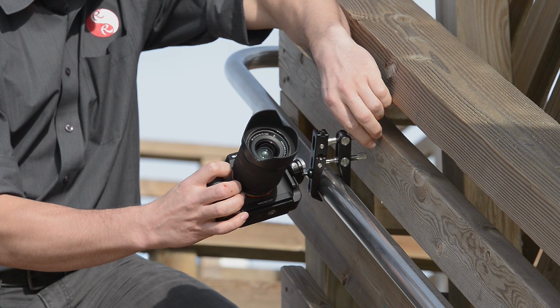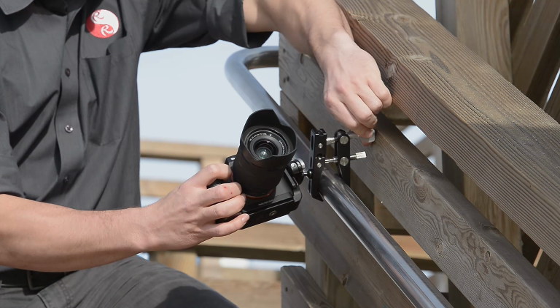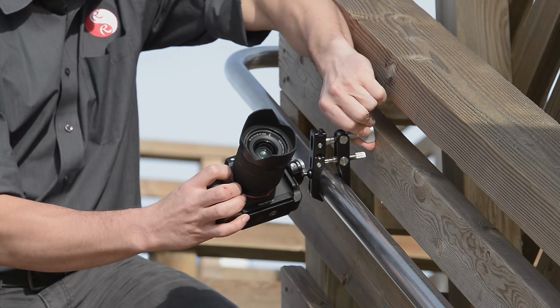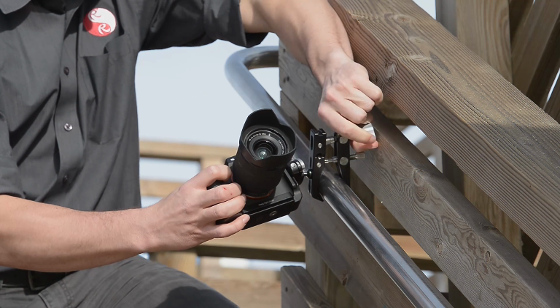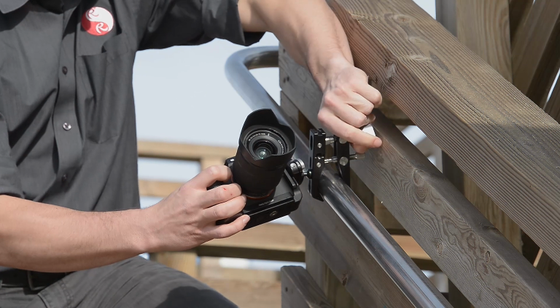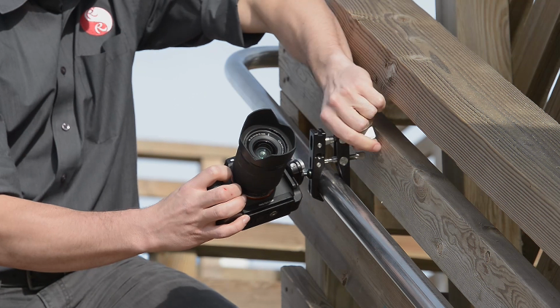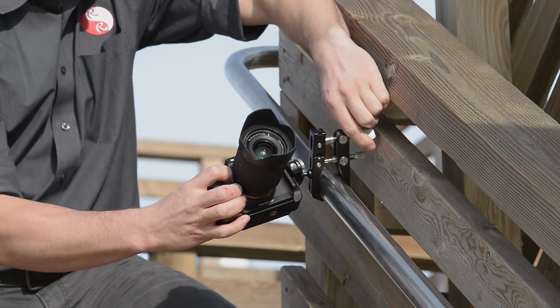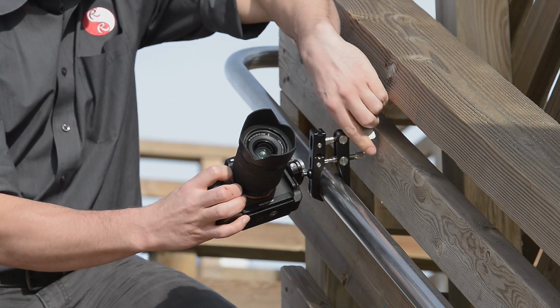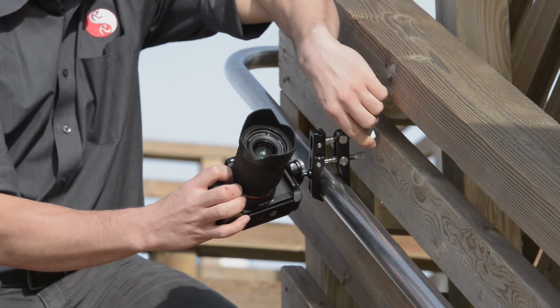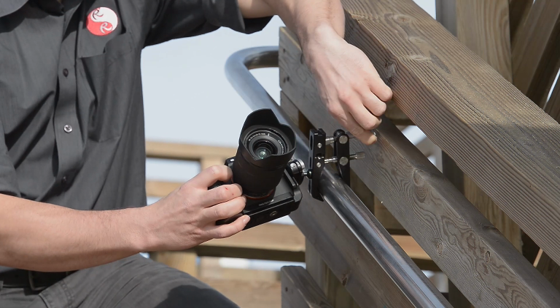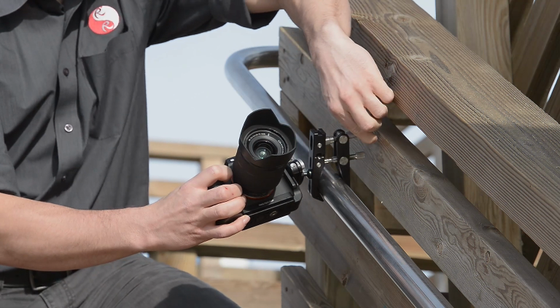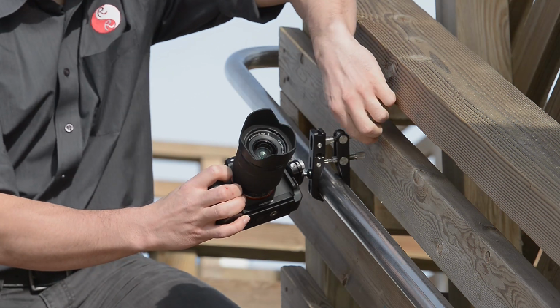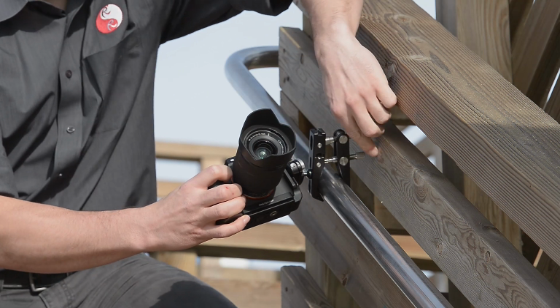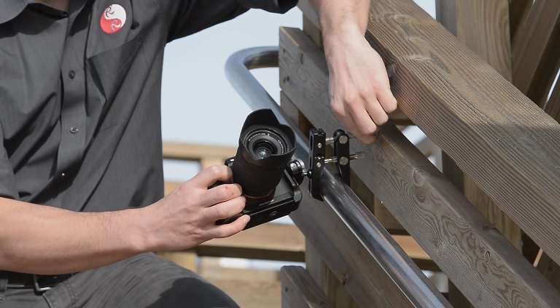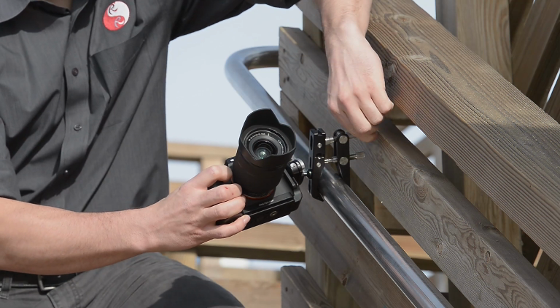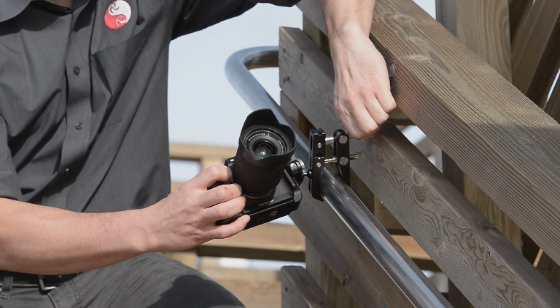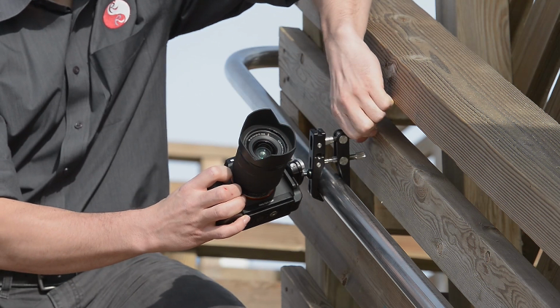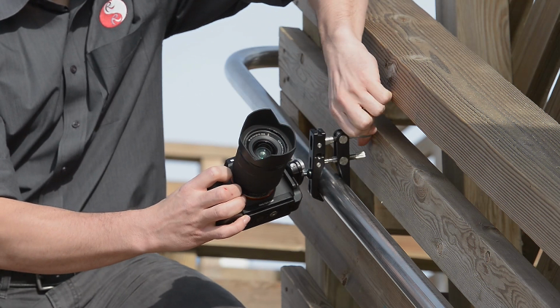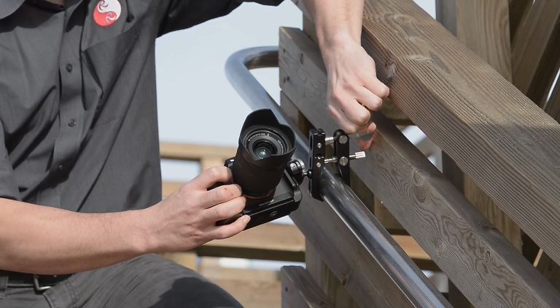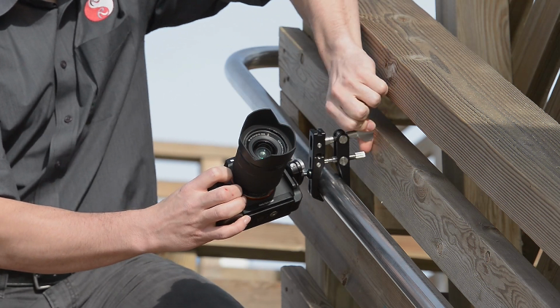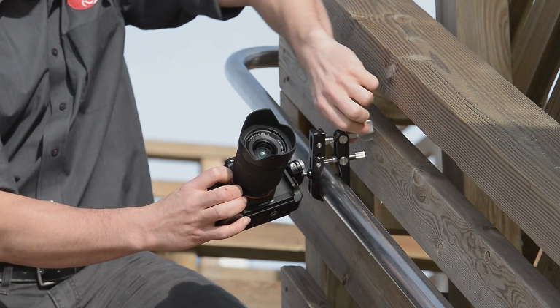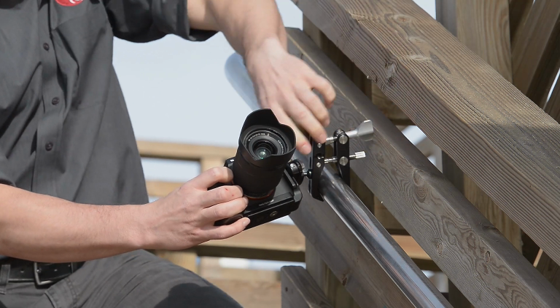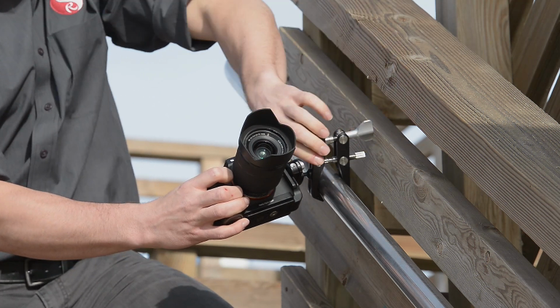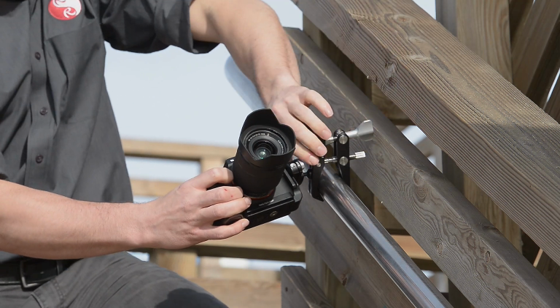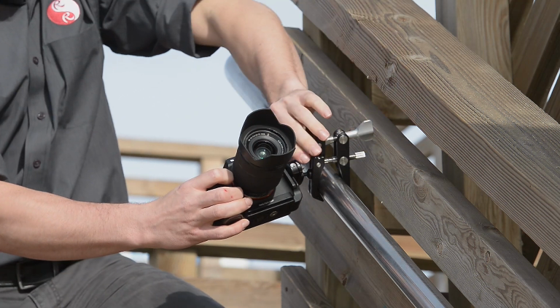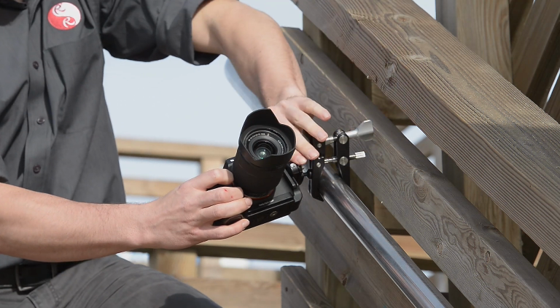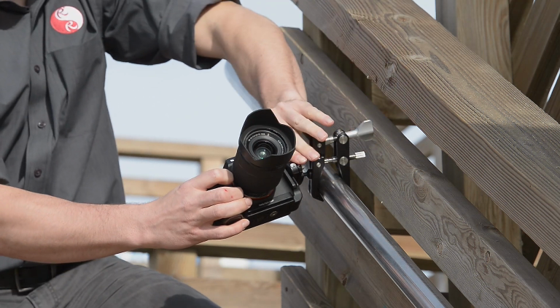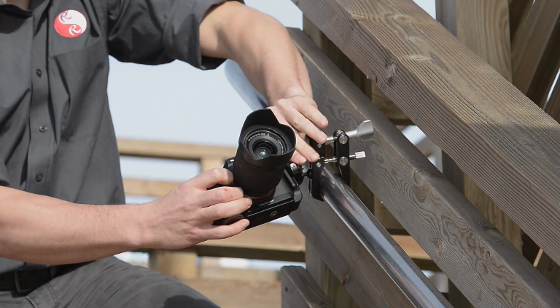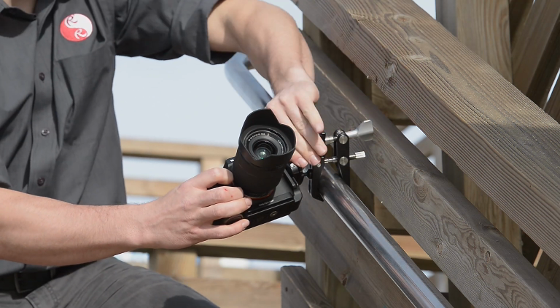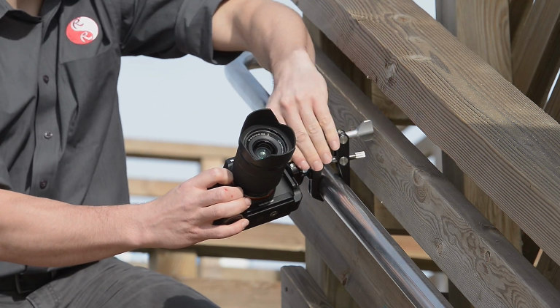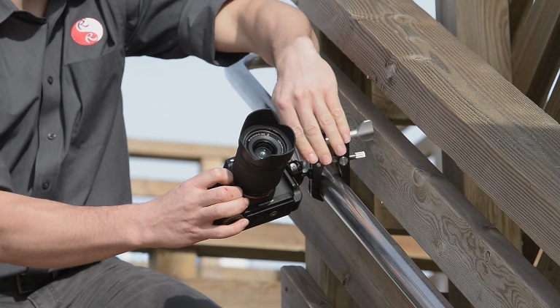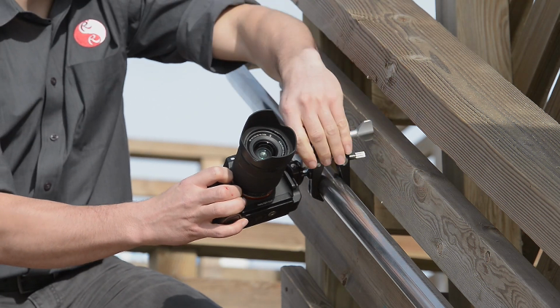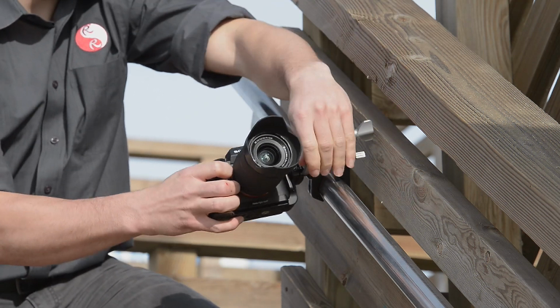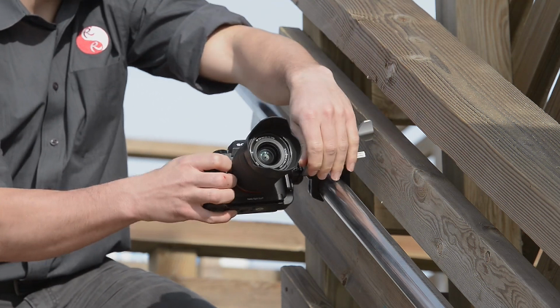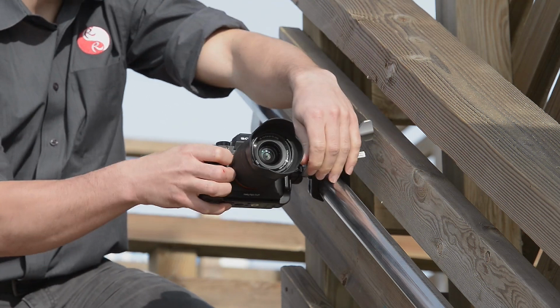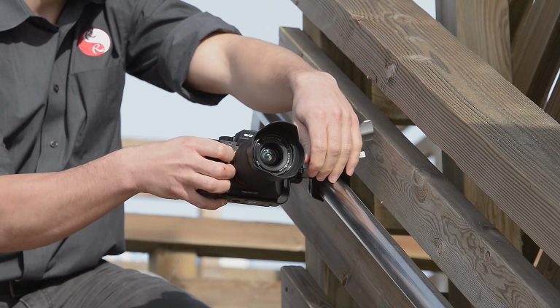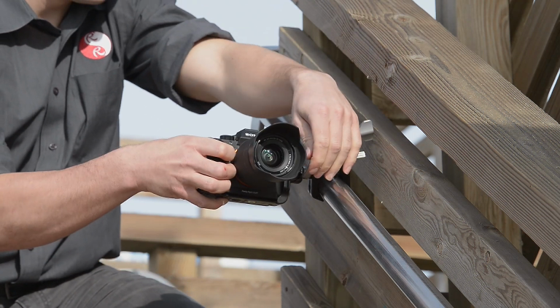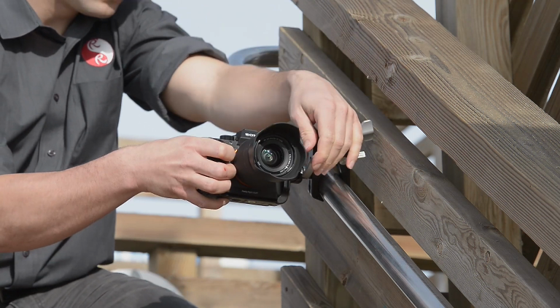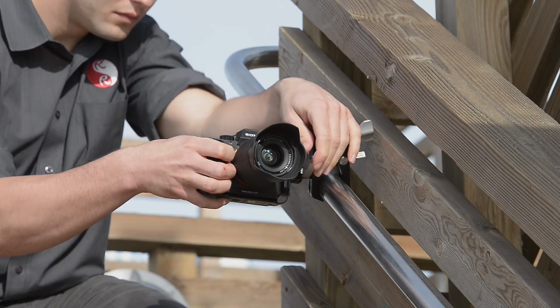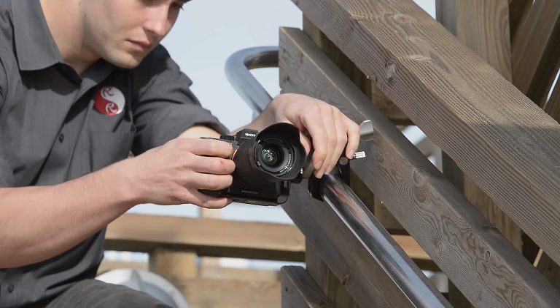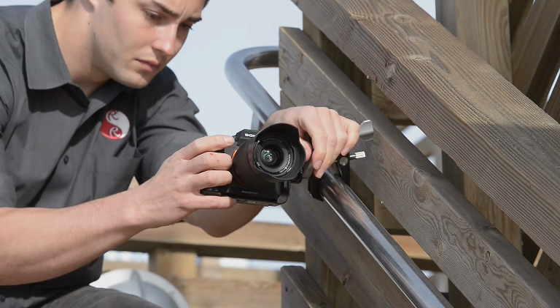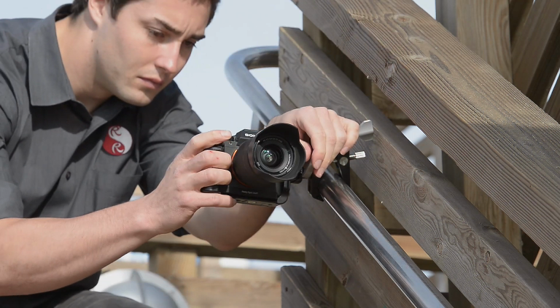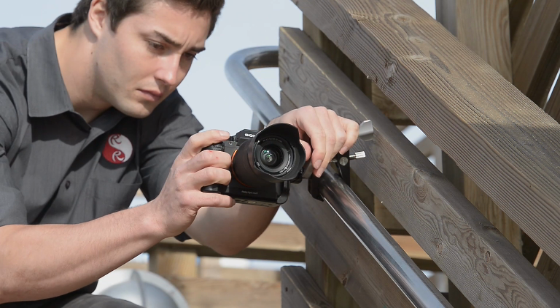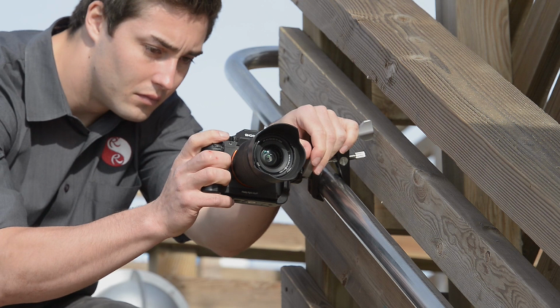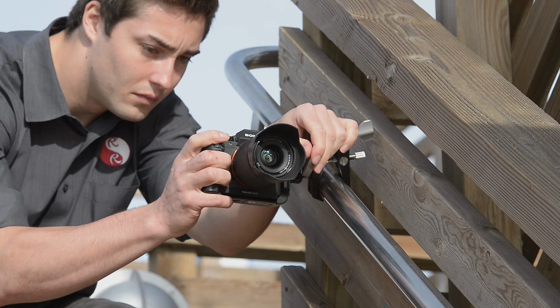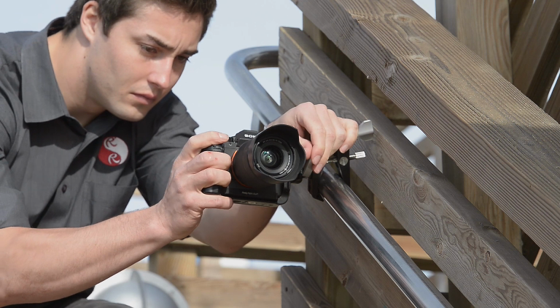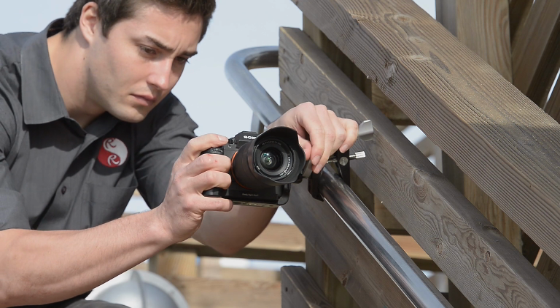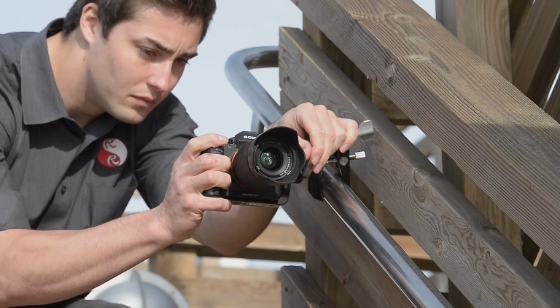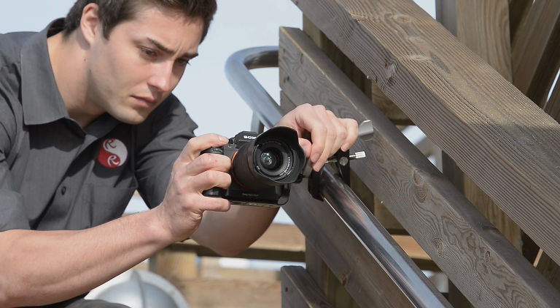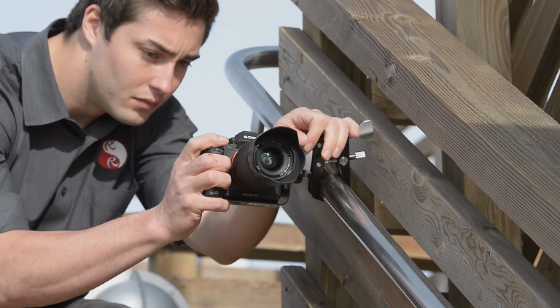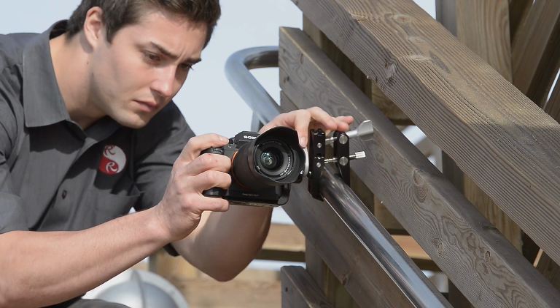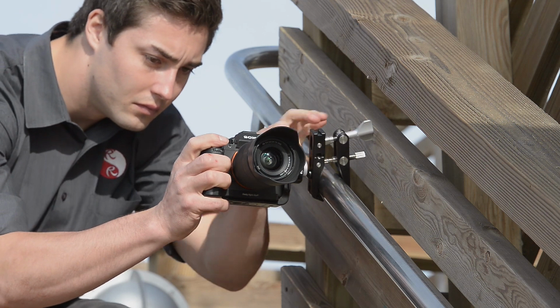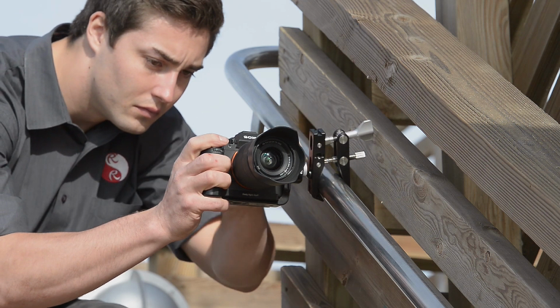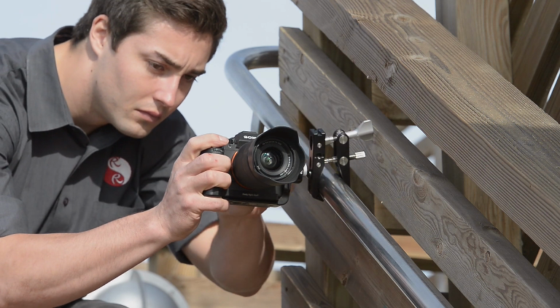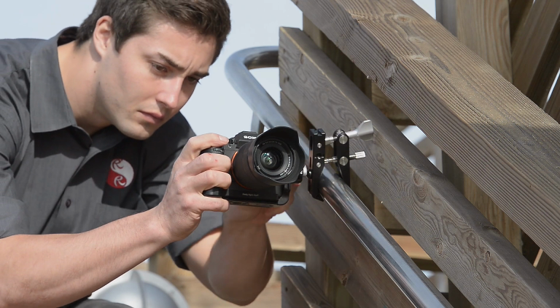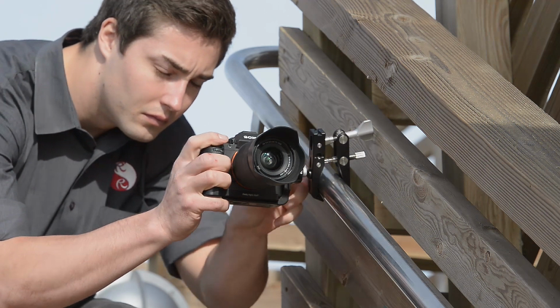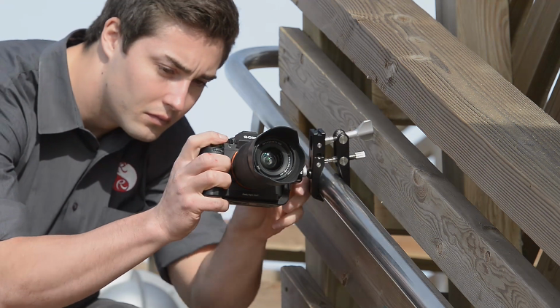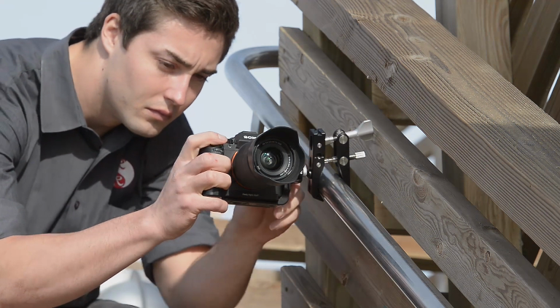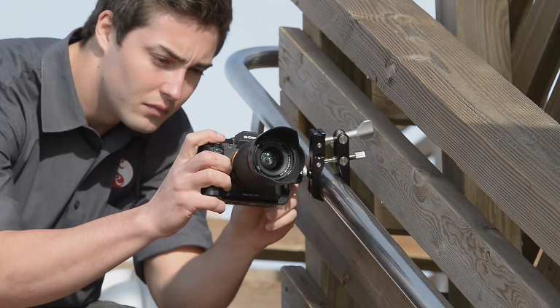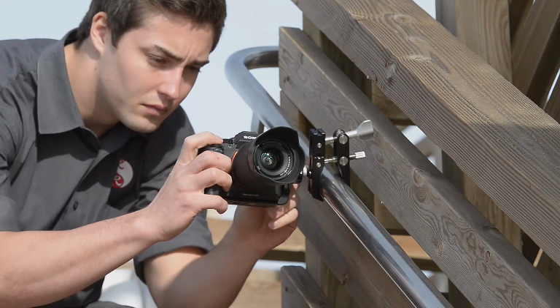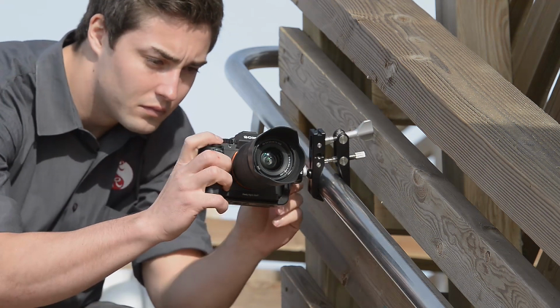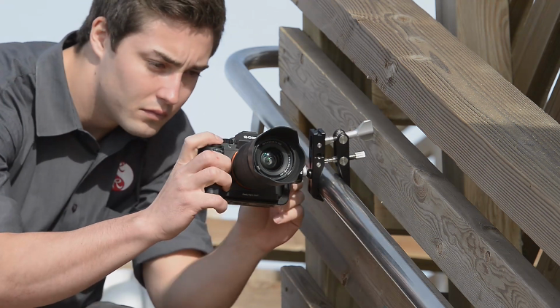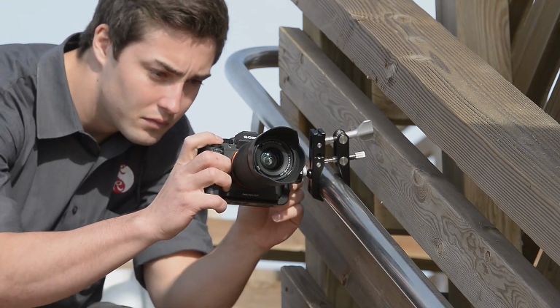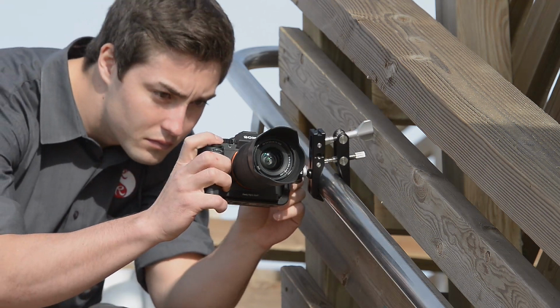It allows you to mount Micro Four Thirds cameras or mirrorless systems and get nice solid locked-off shots.